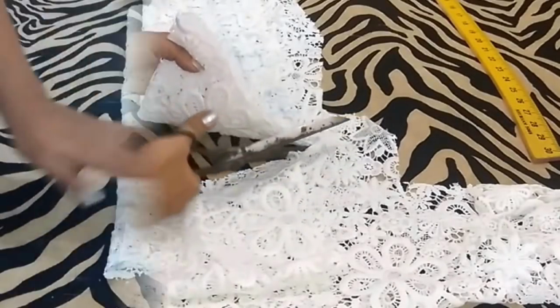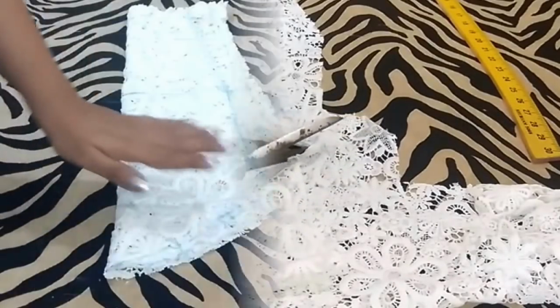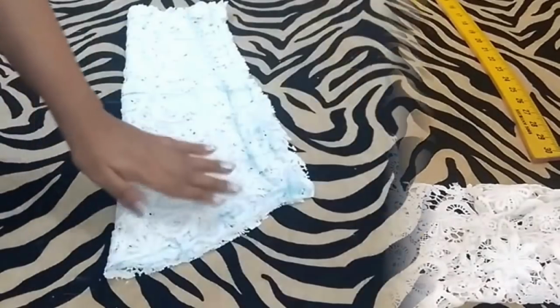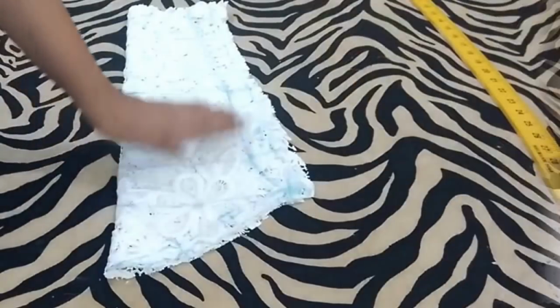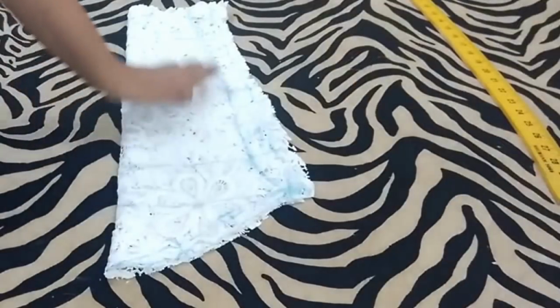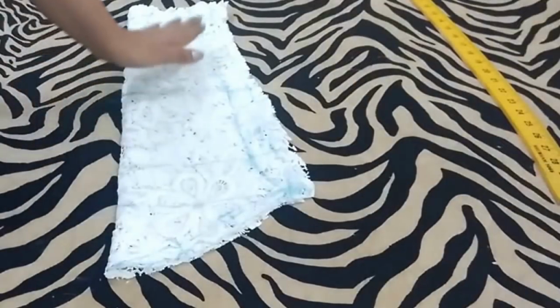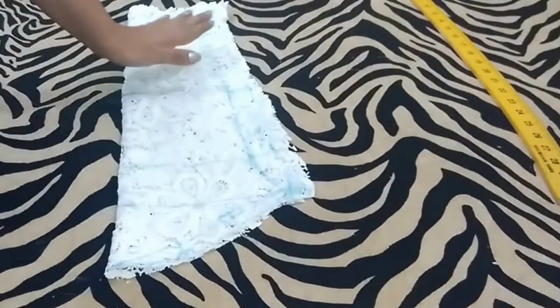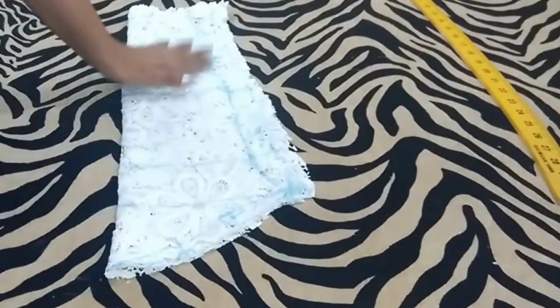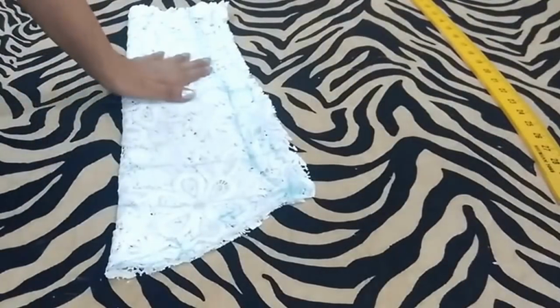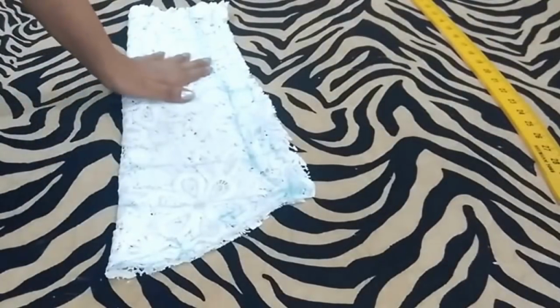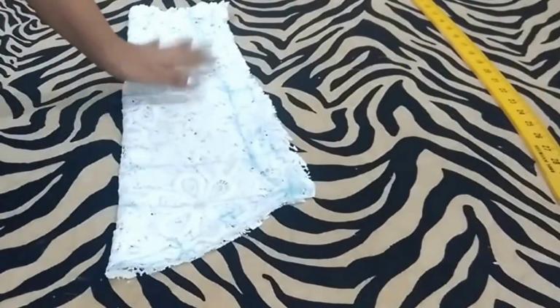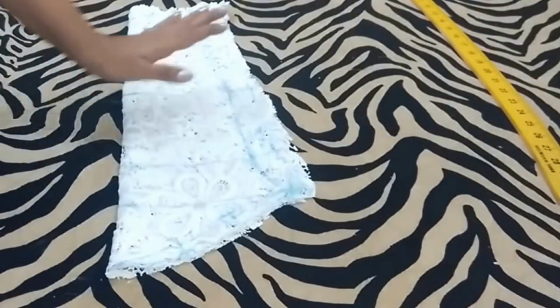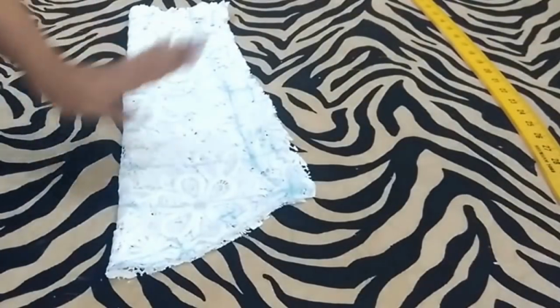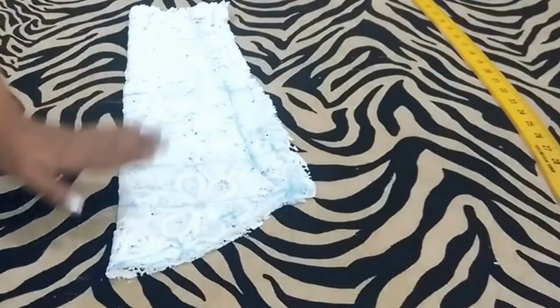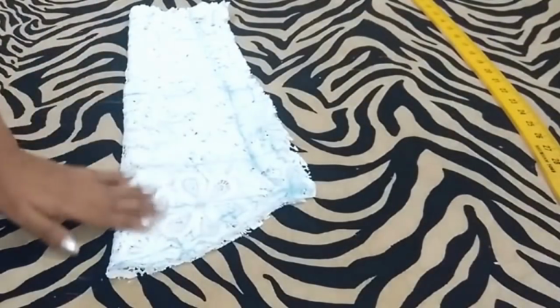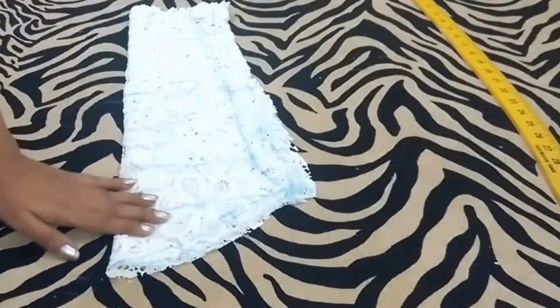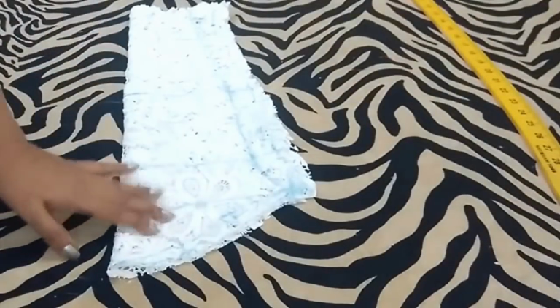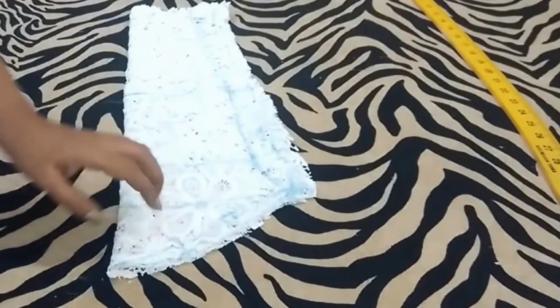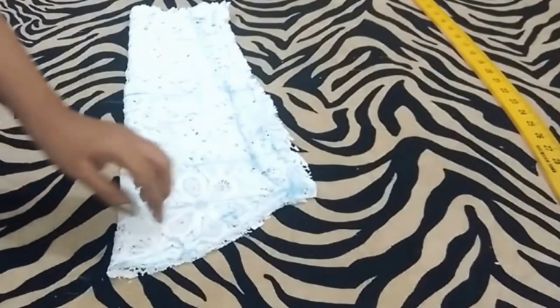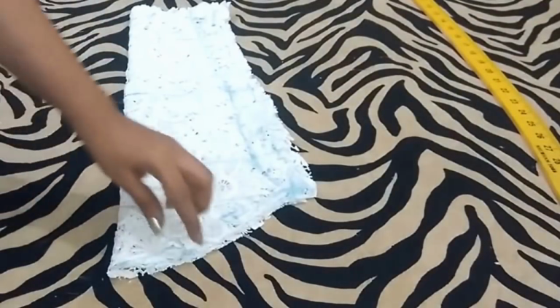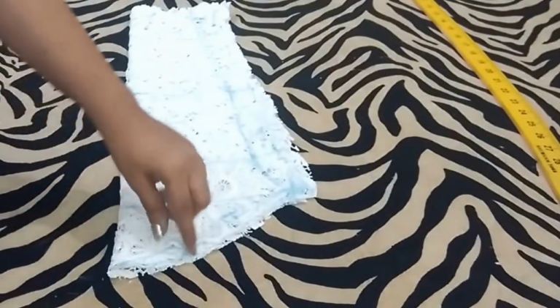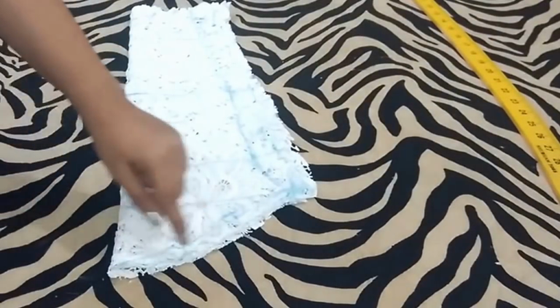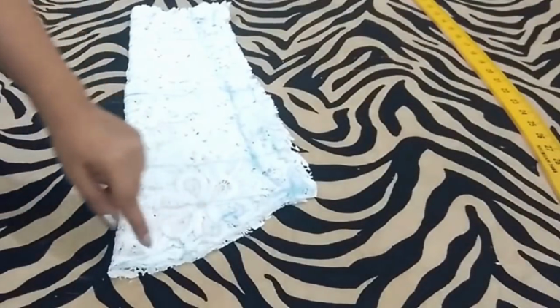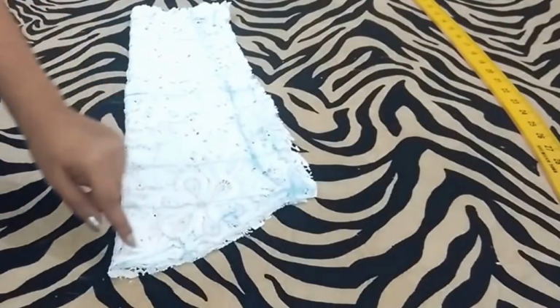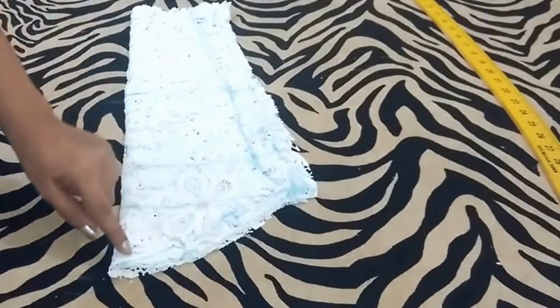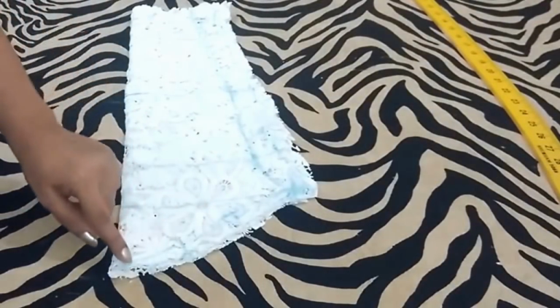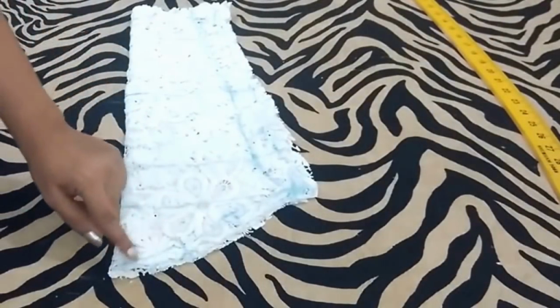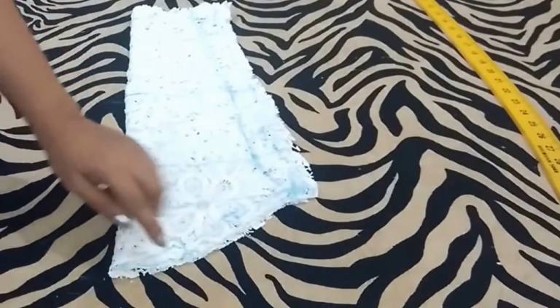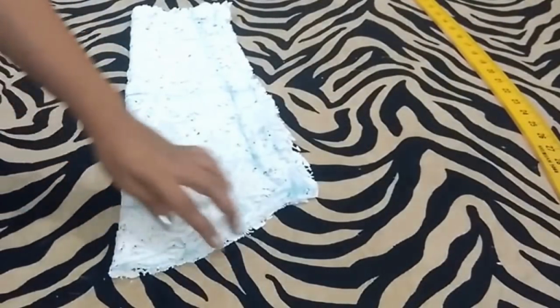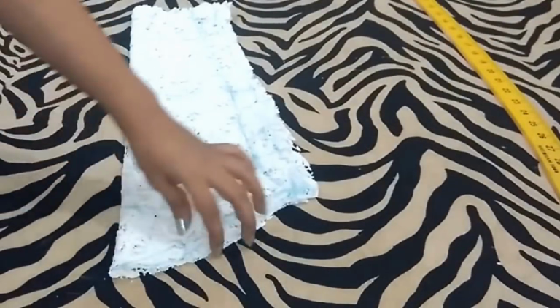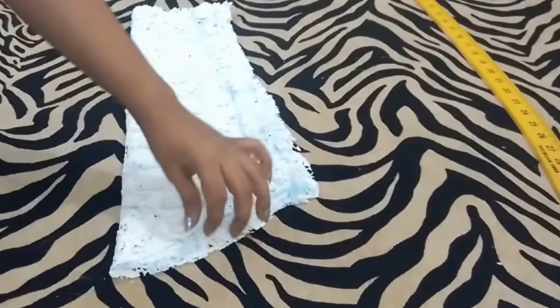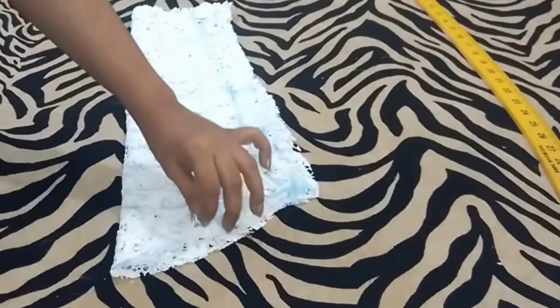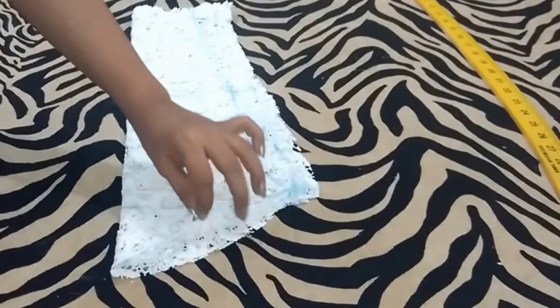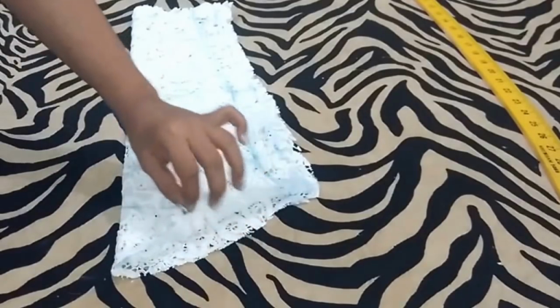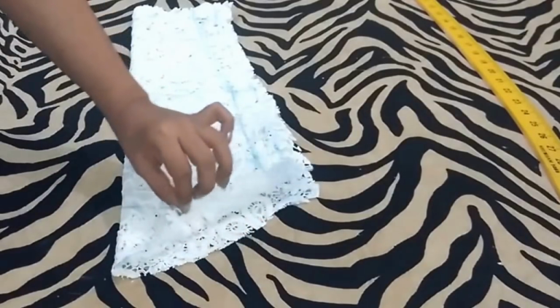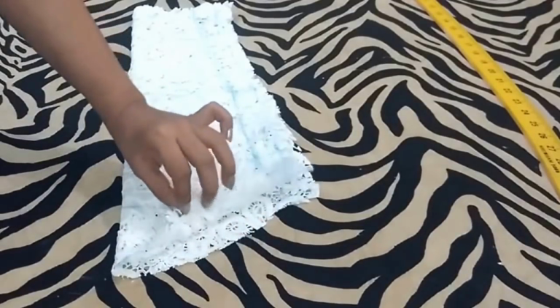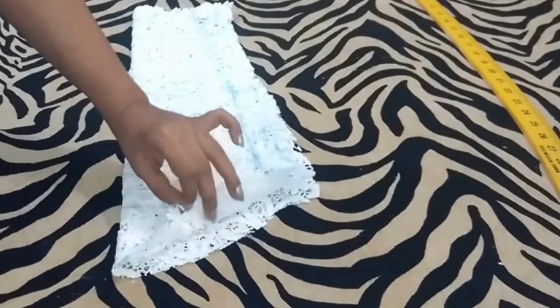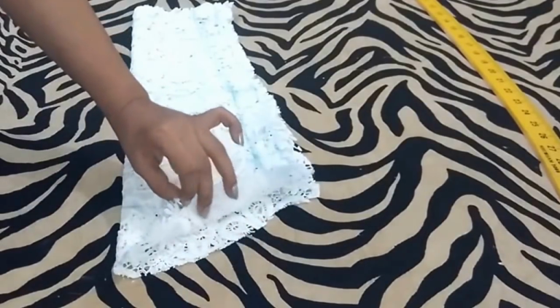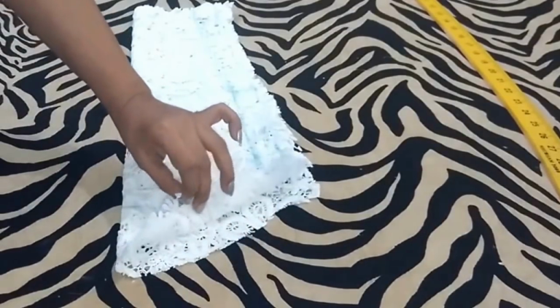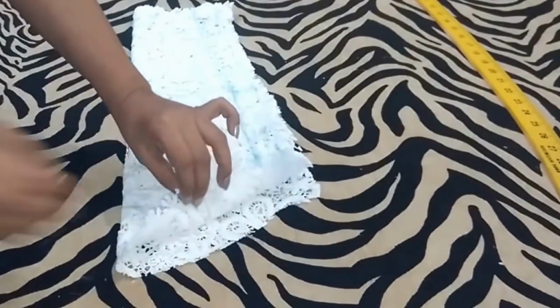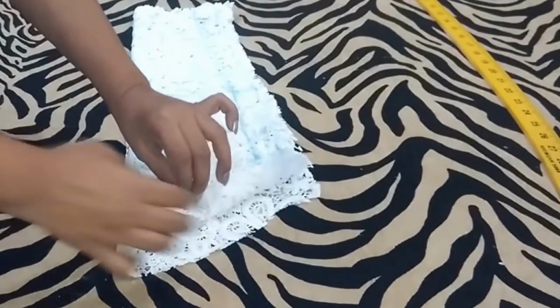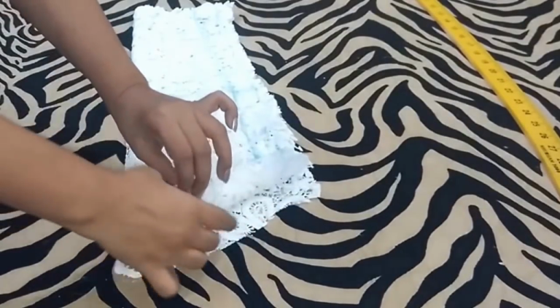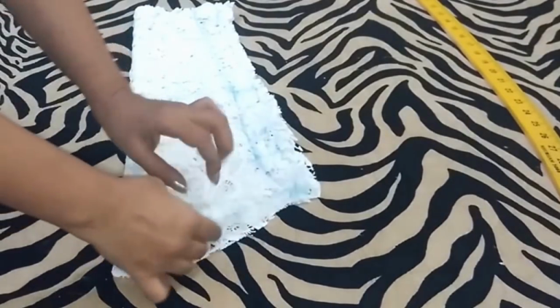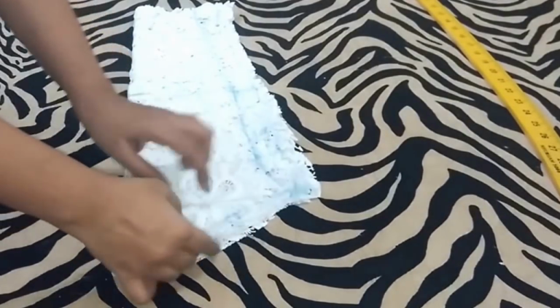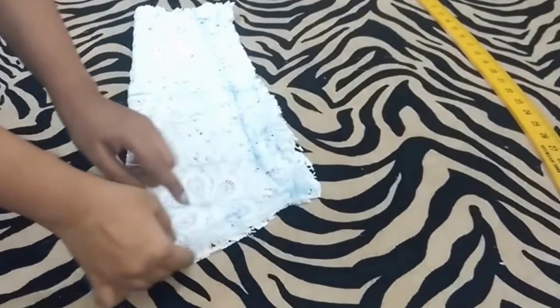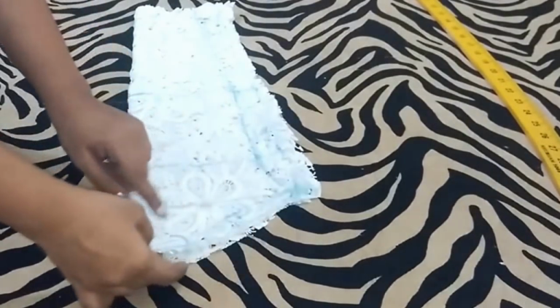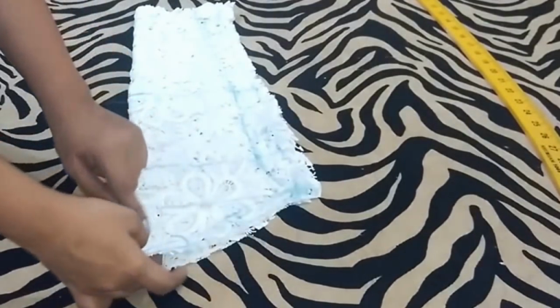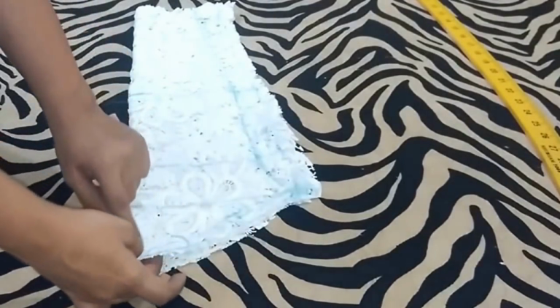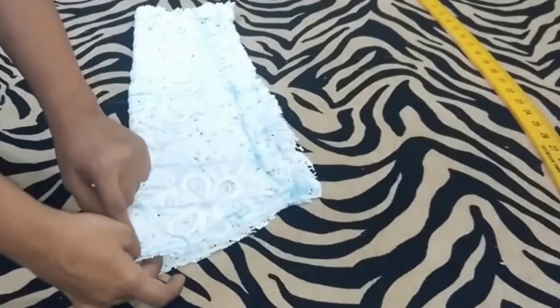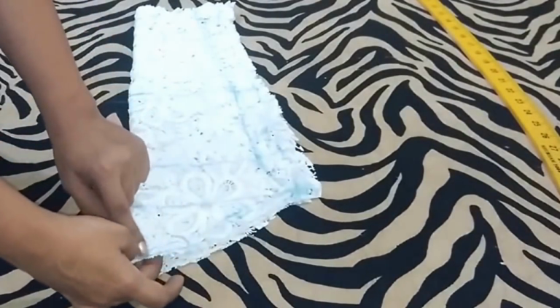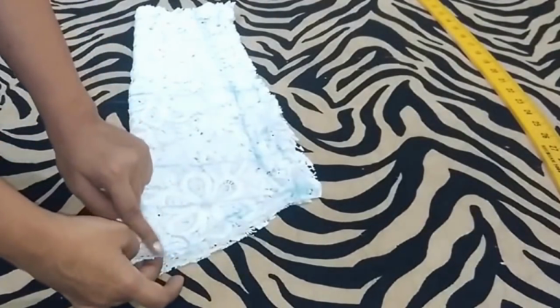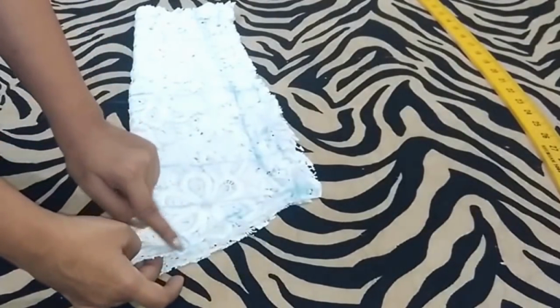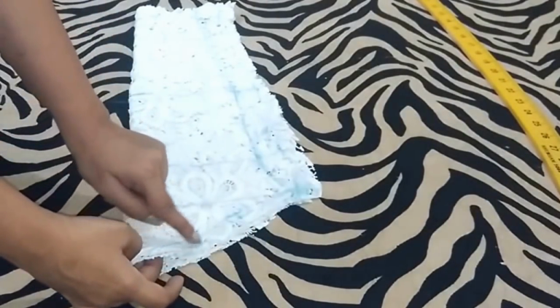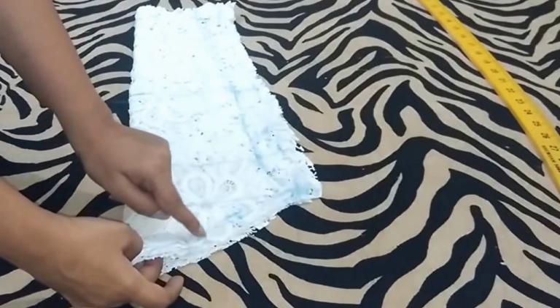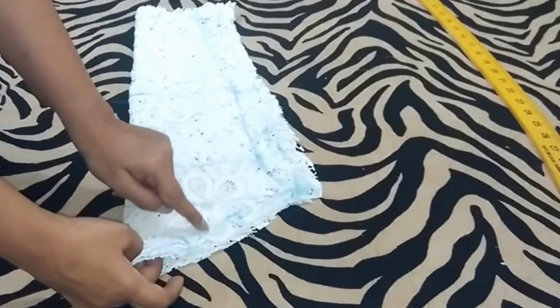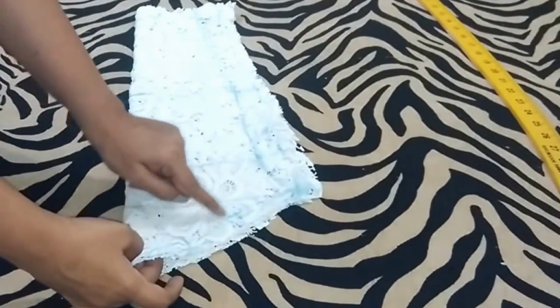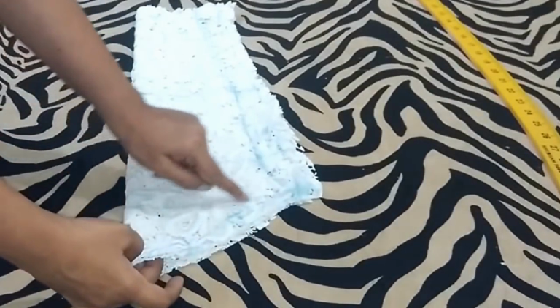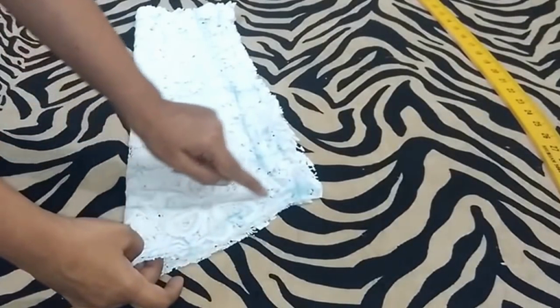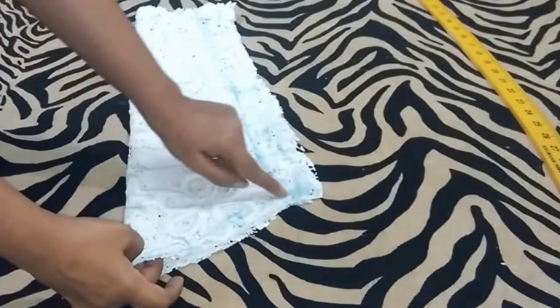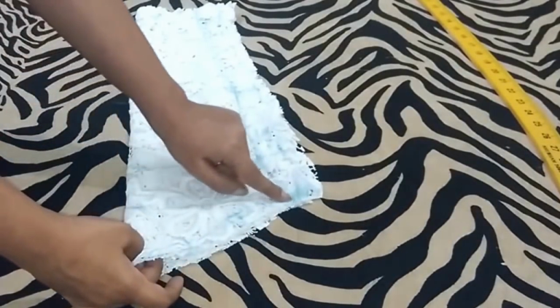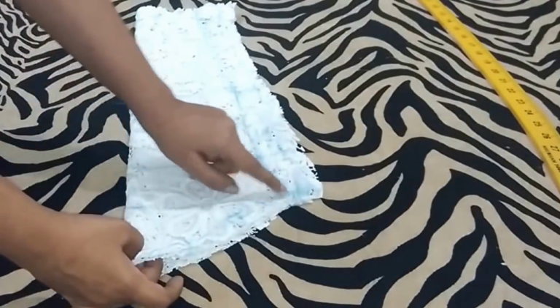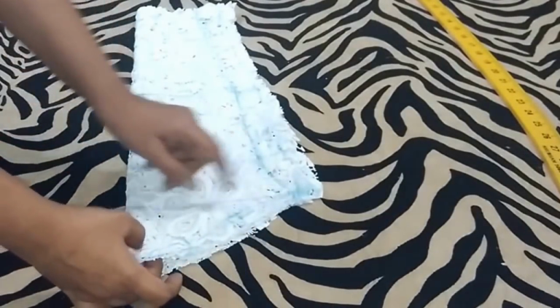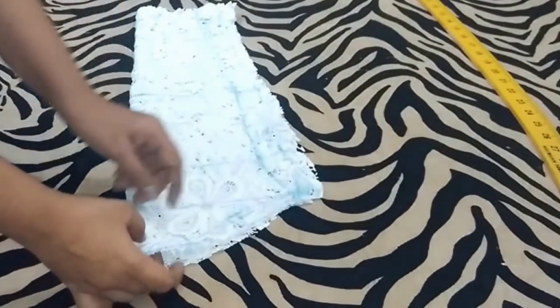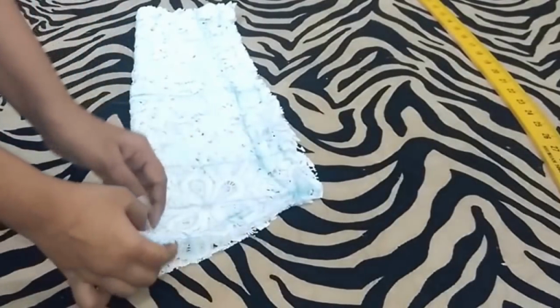I have cut the sleeve. Now I will take the two layers of sleeve and cut the front shoulder curve.